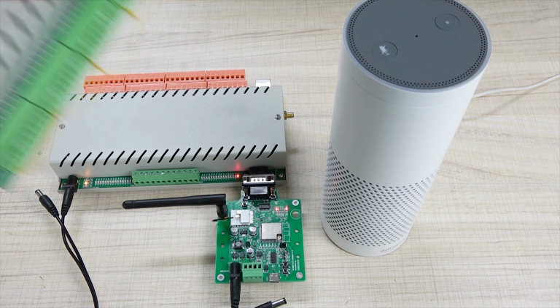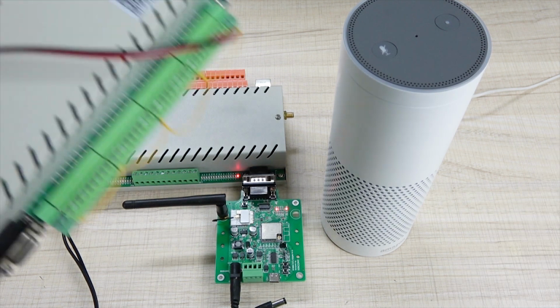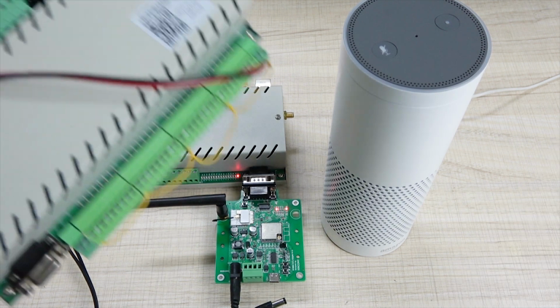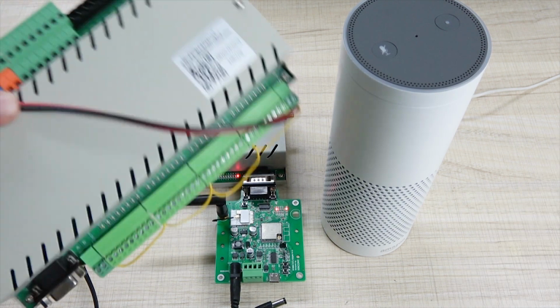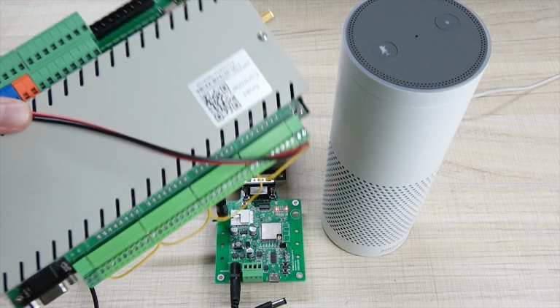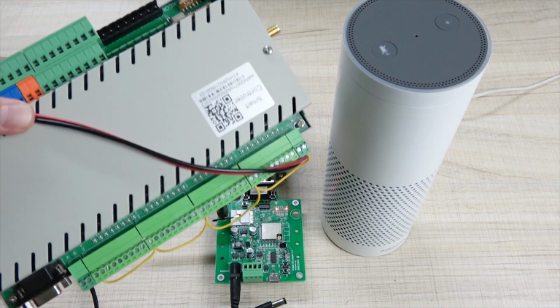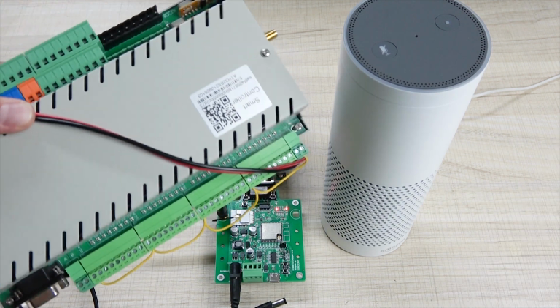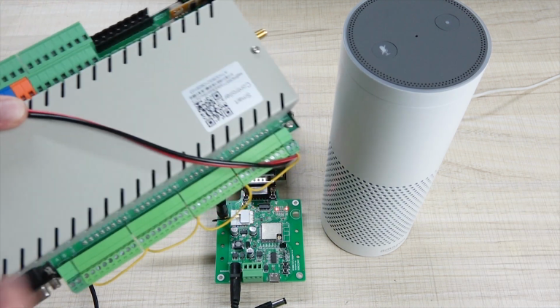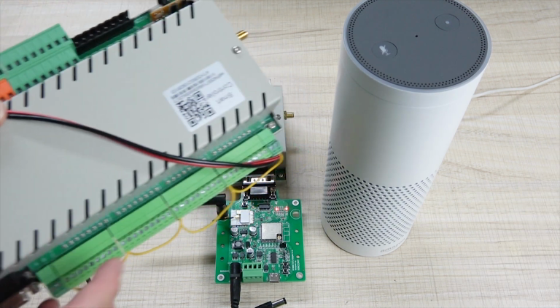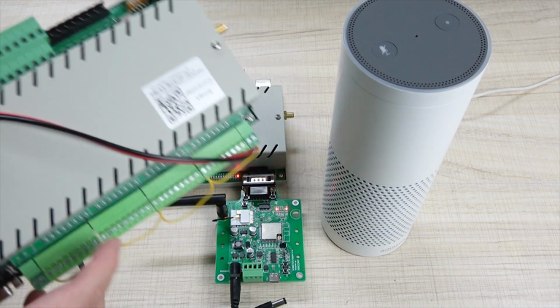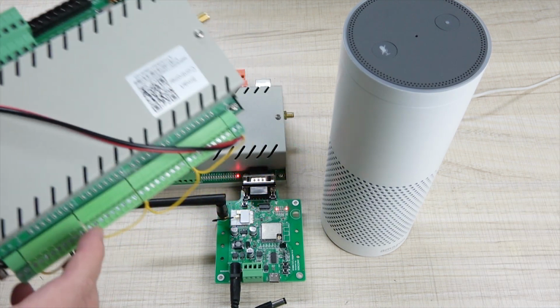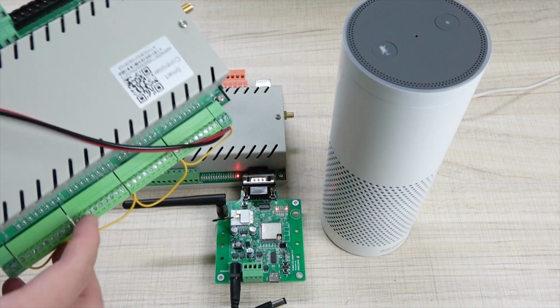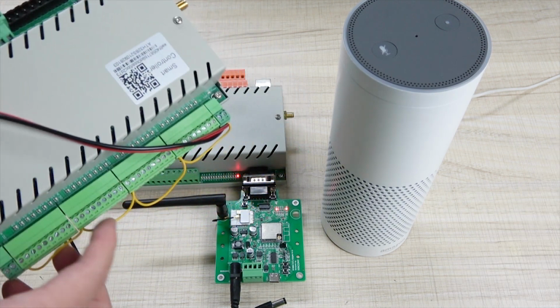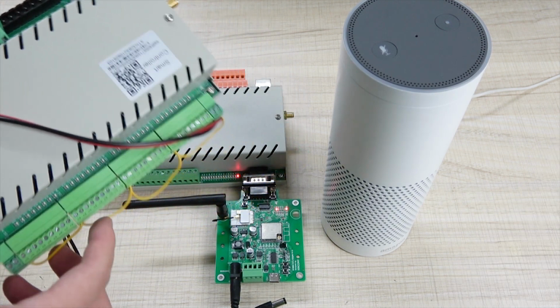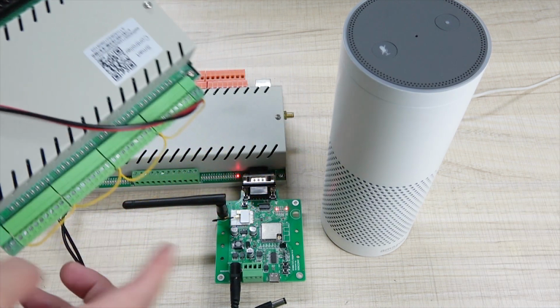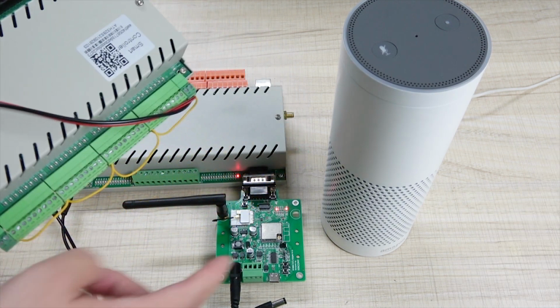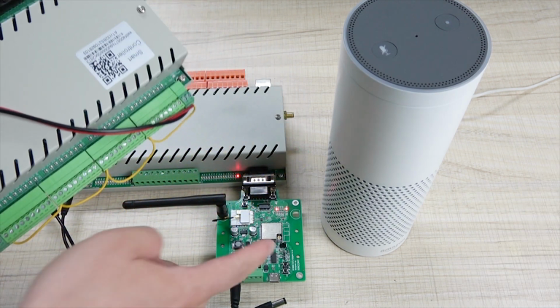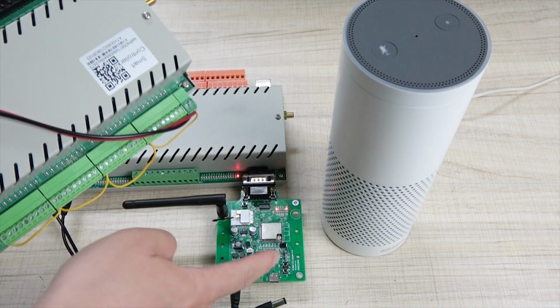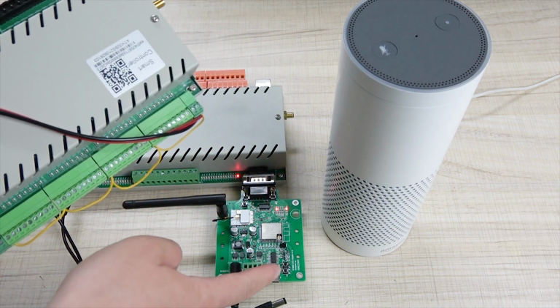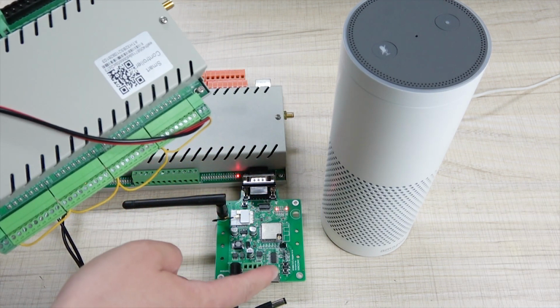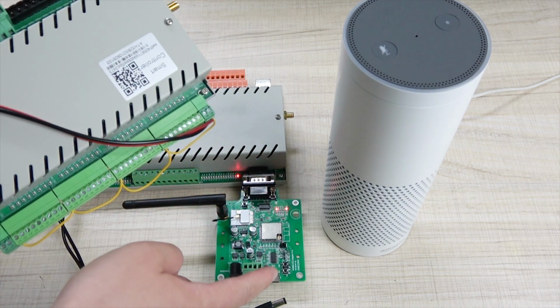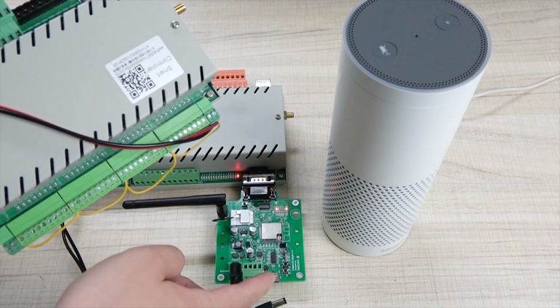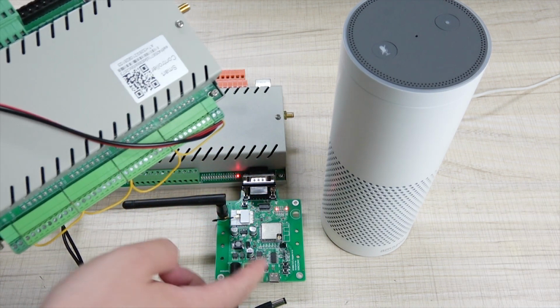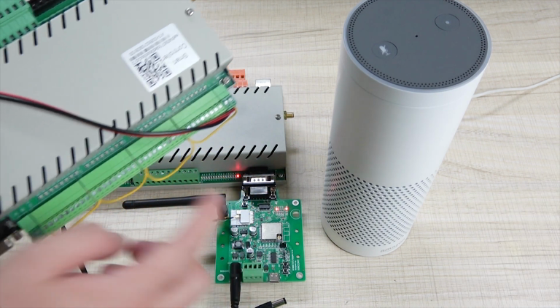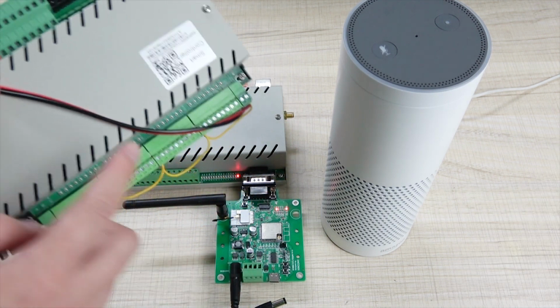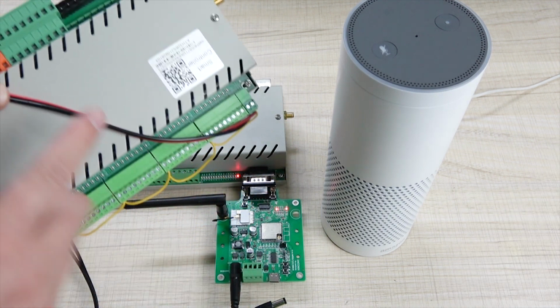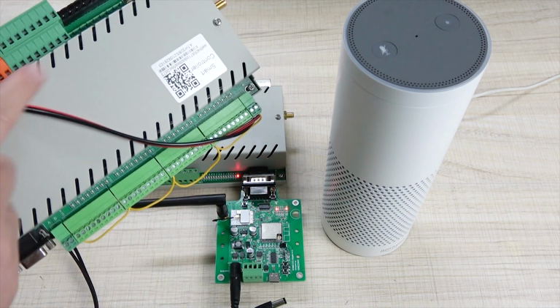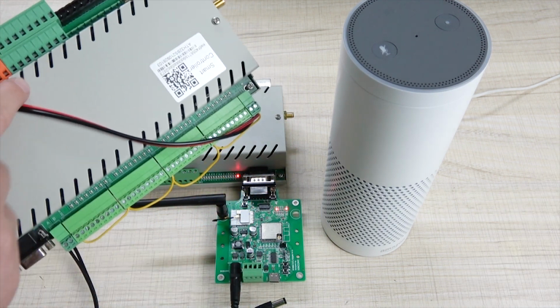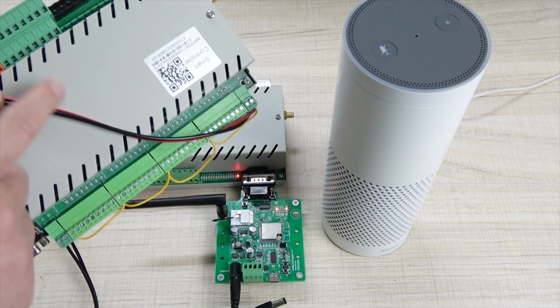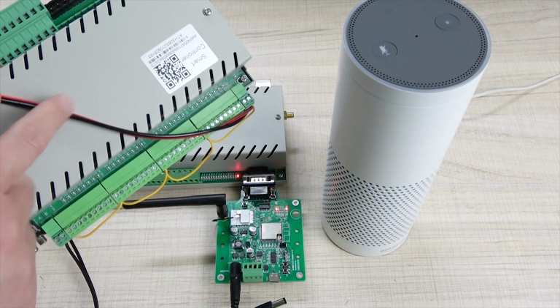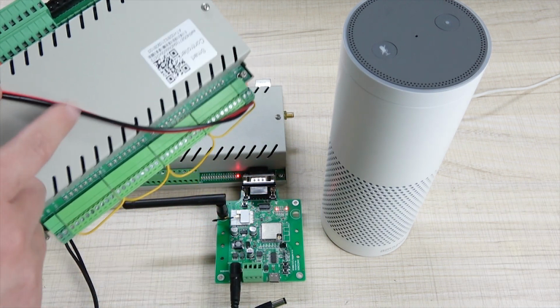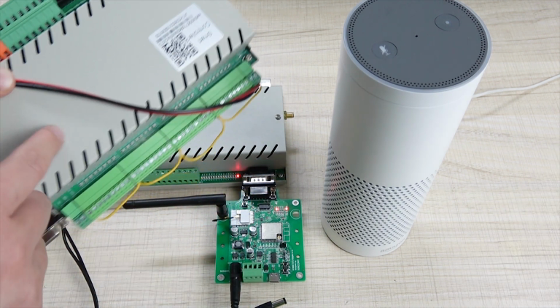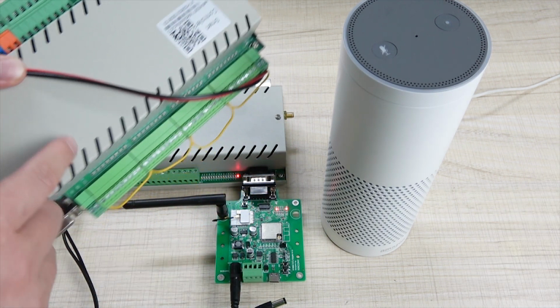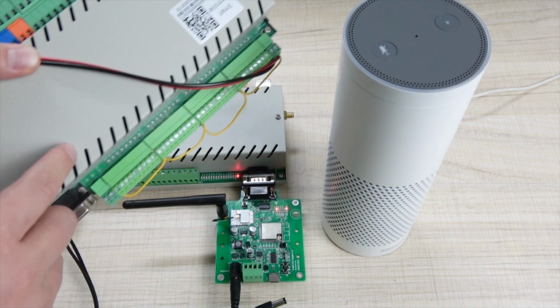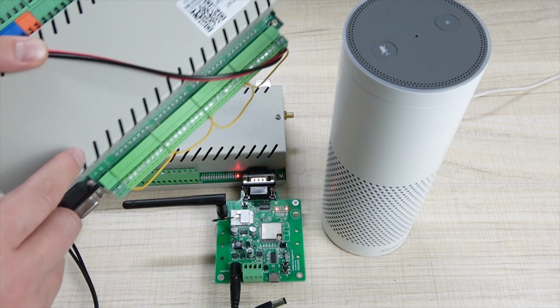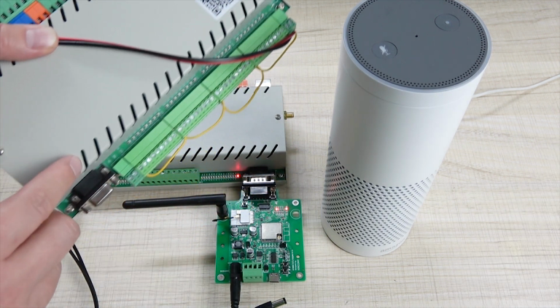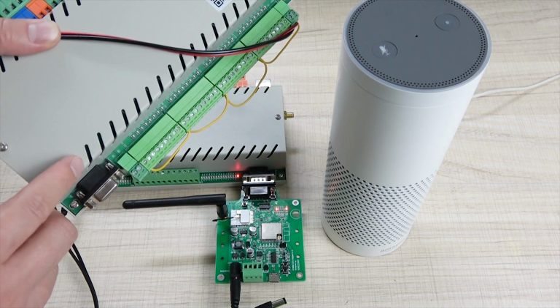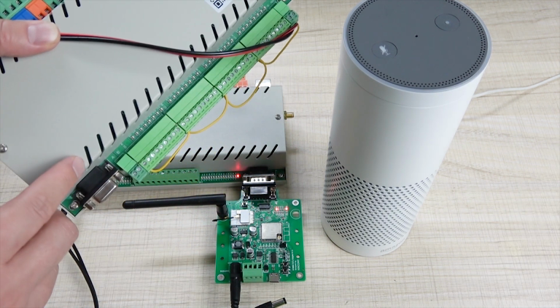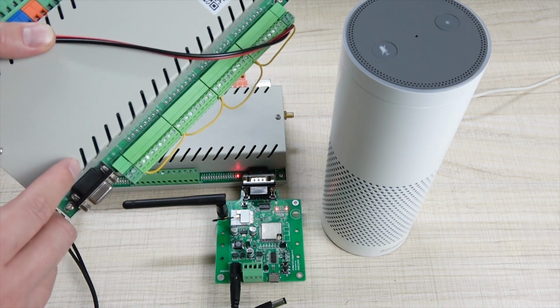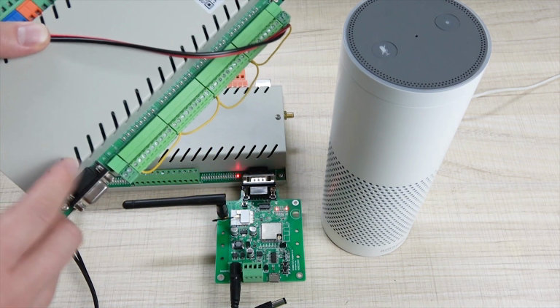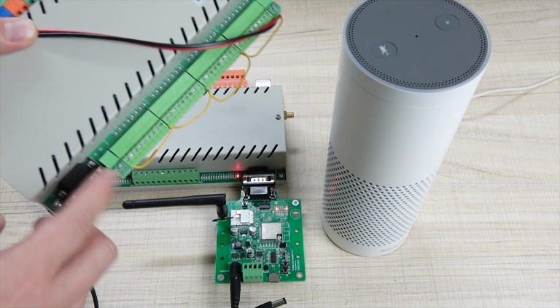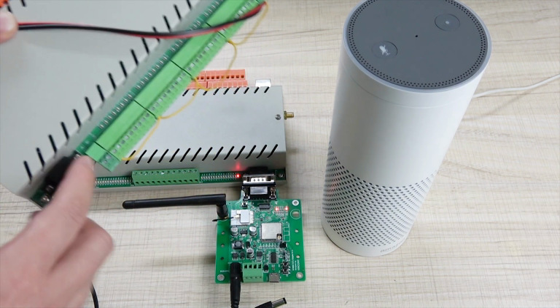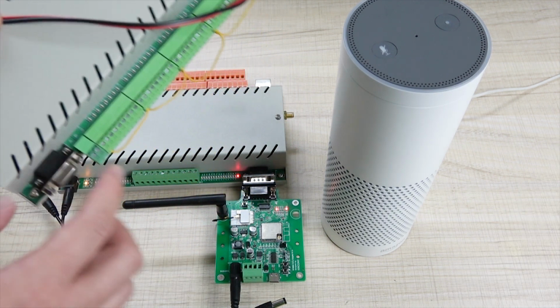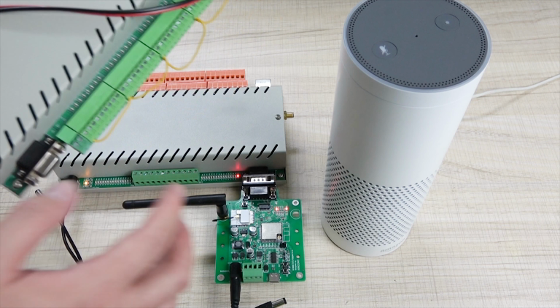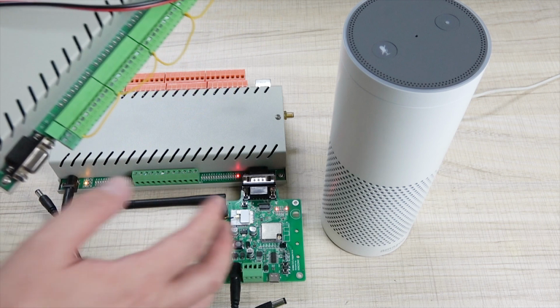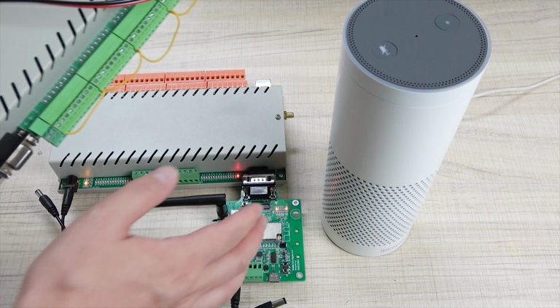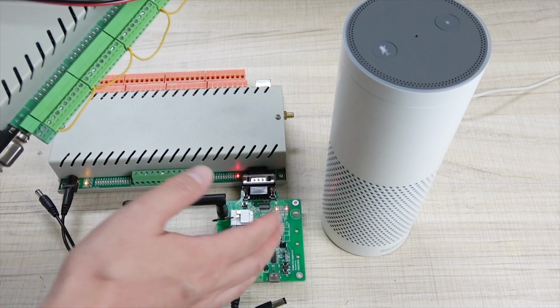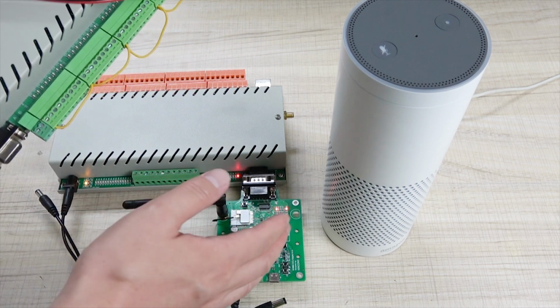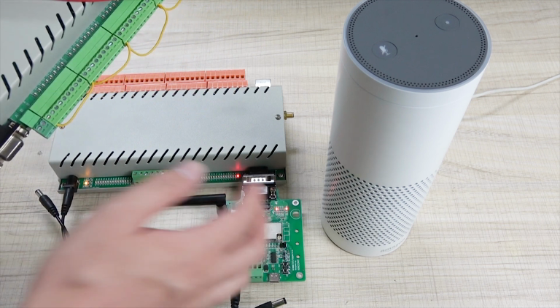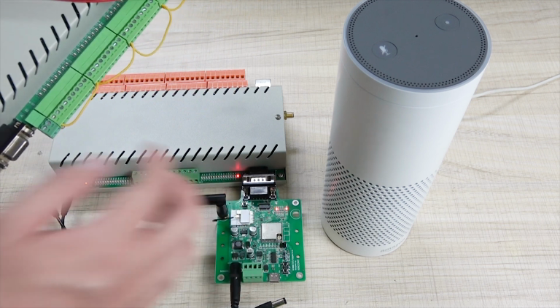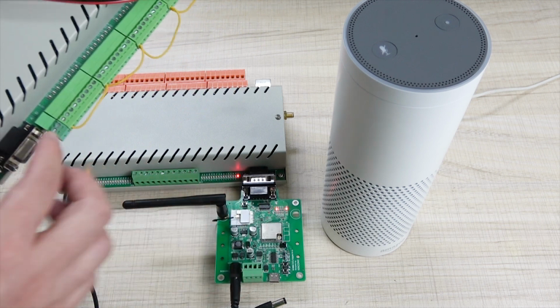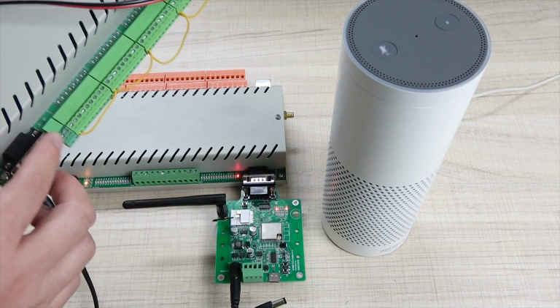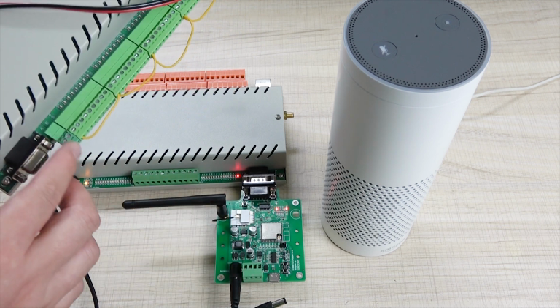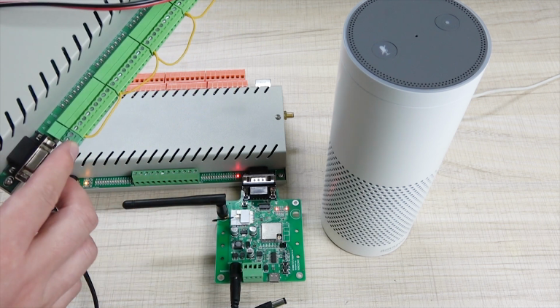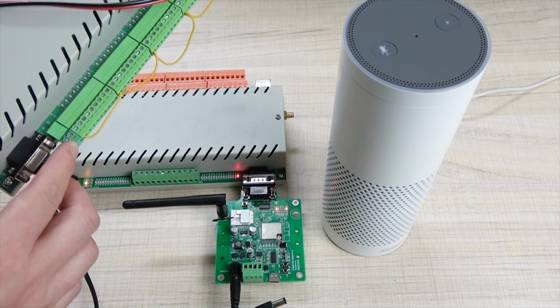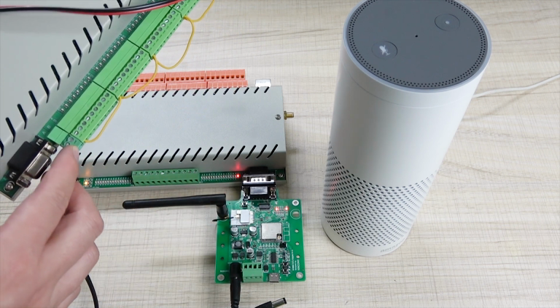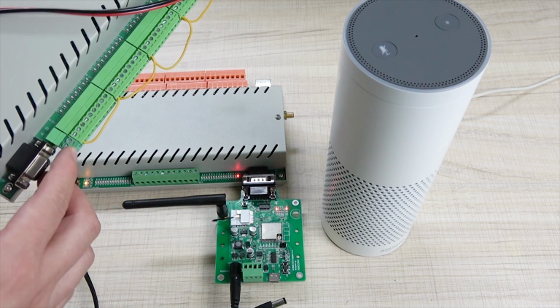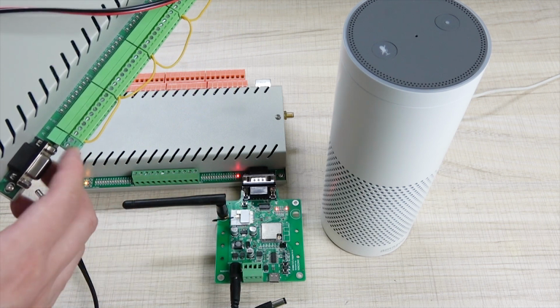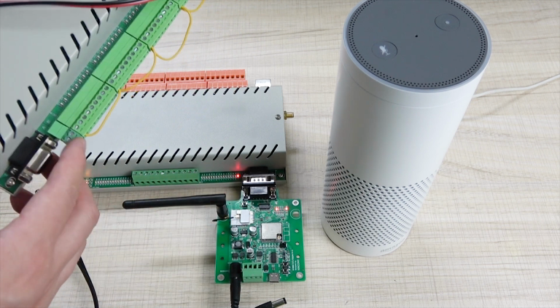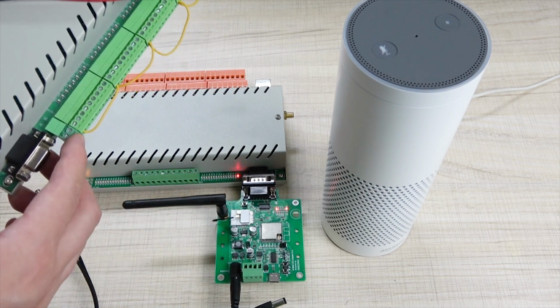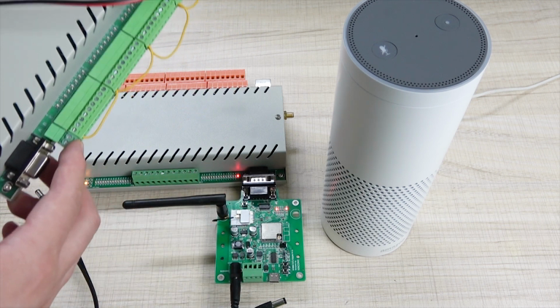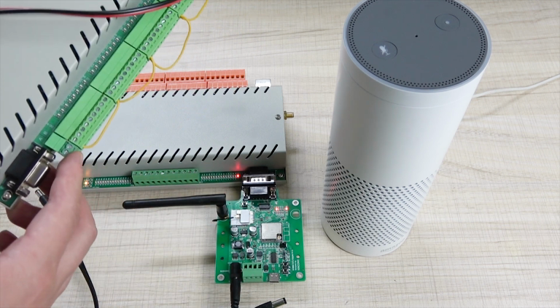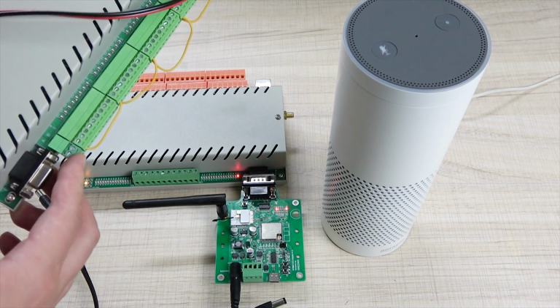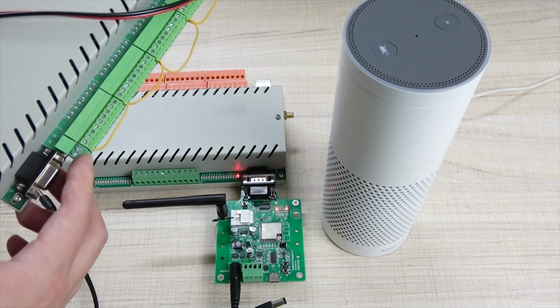Okay, now I will show you how to use this board working with H32BS by RS-485, because sometimes the board and the controller are long distance apart, so RS-485 can also be used.